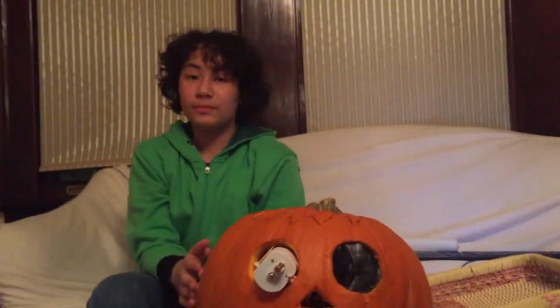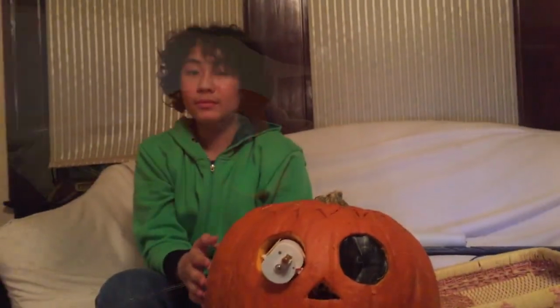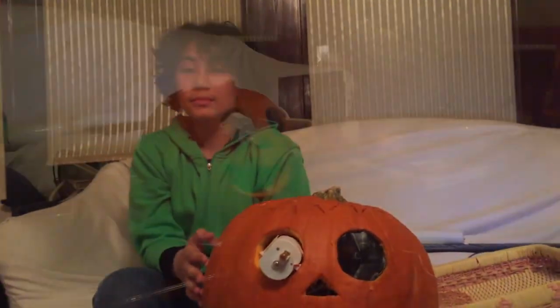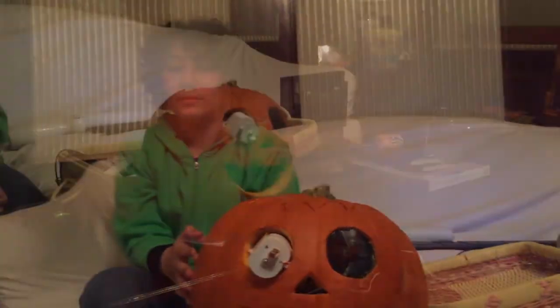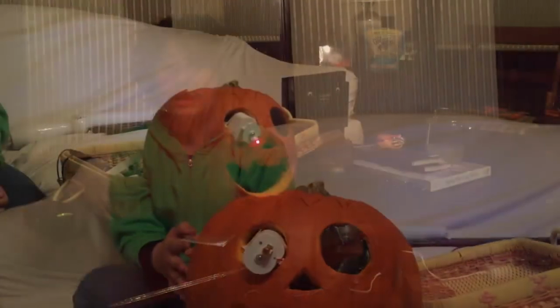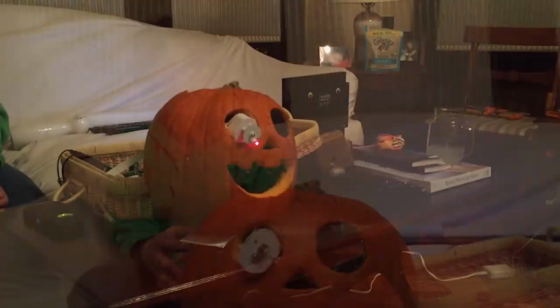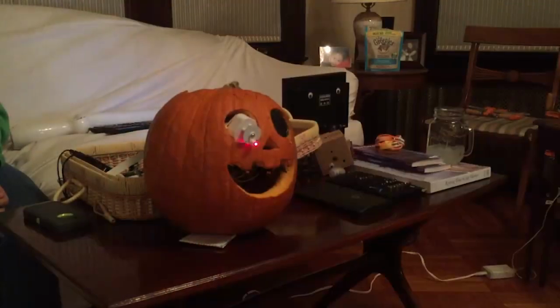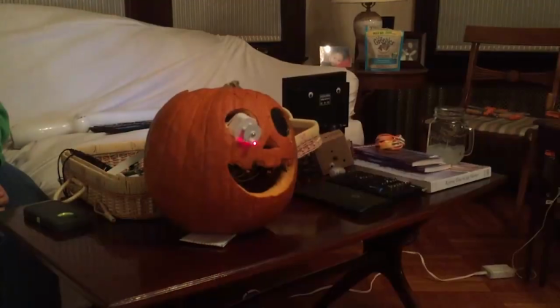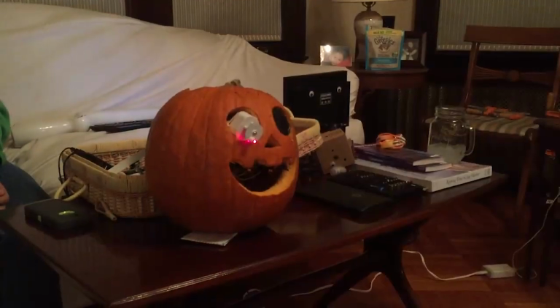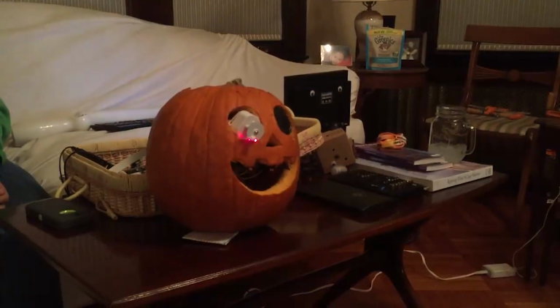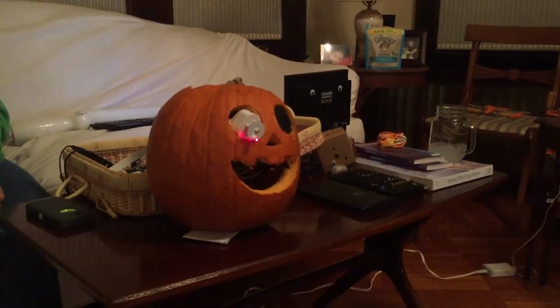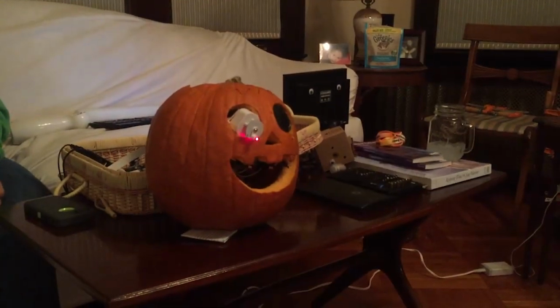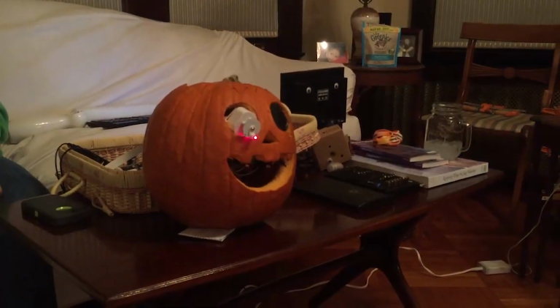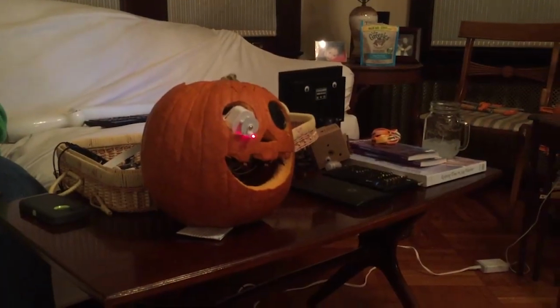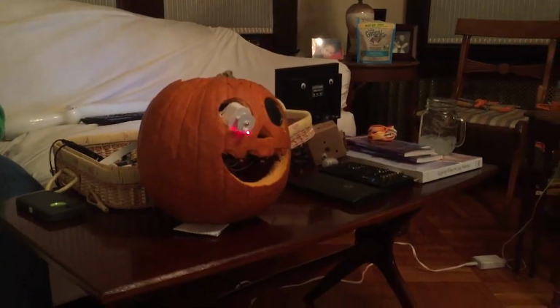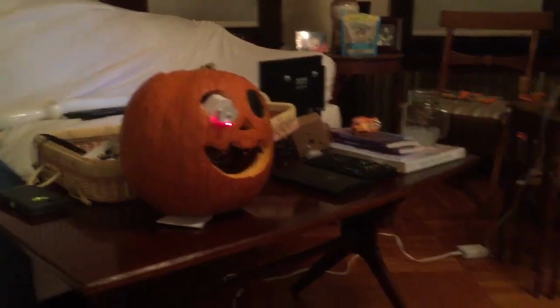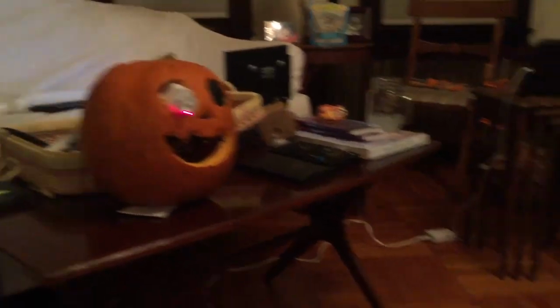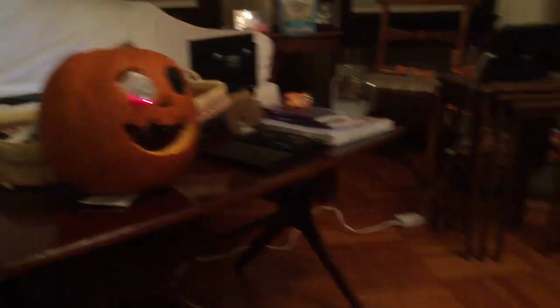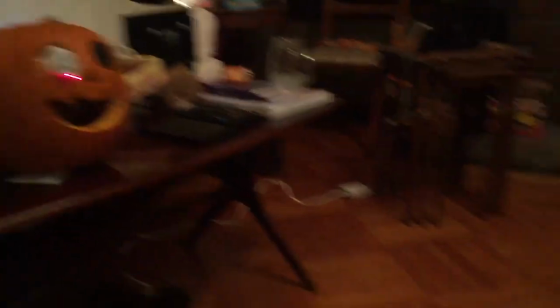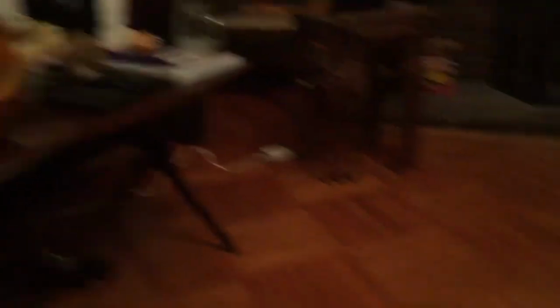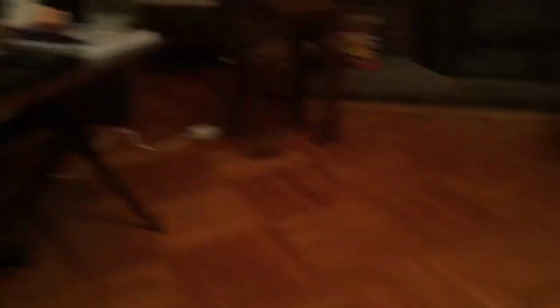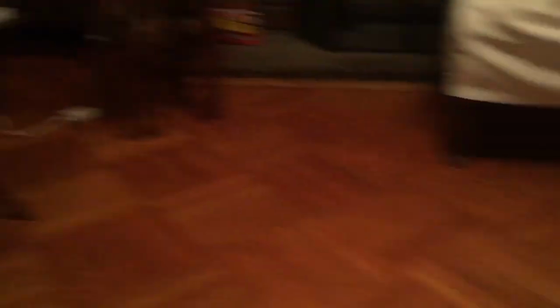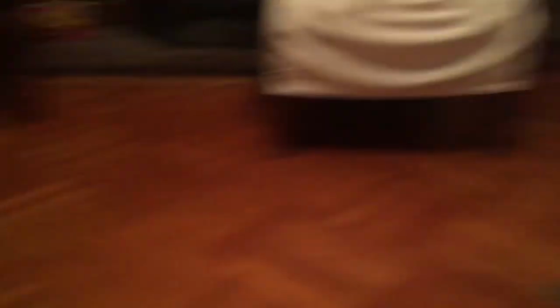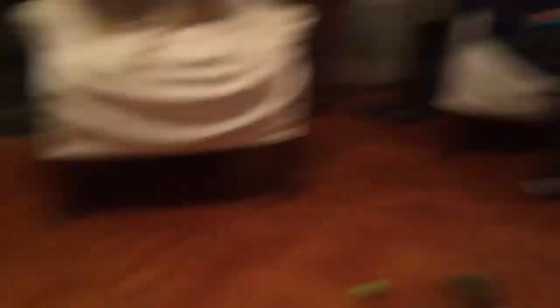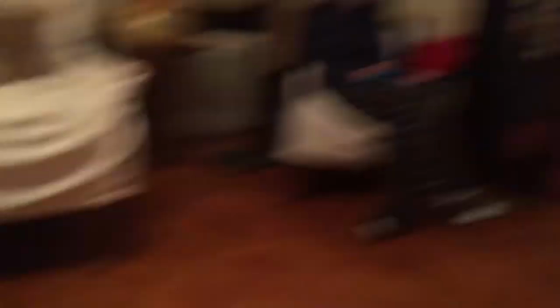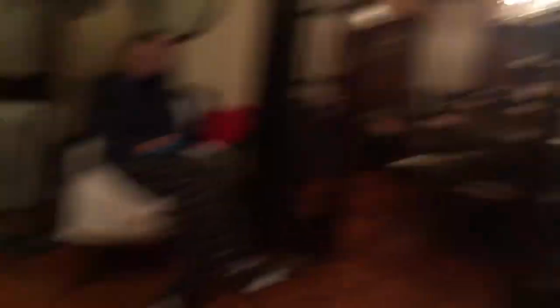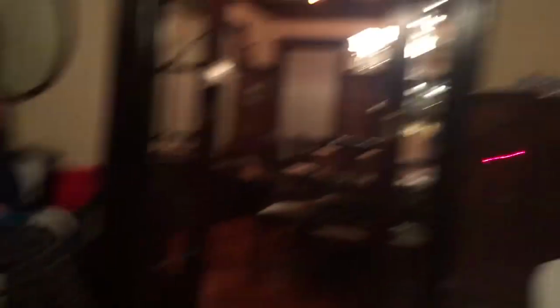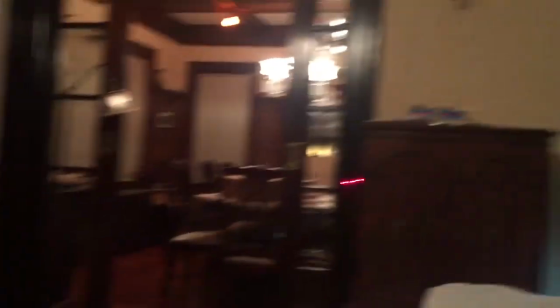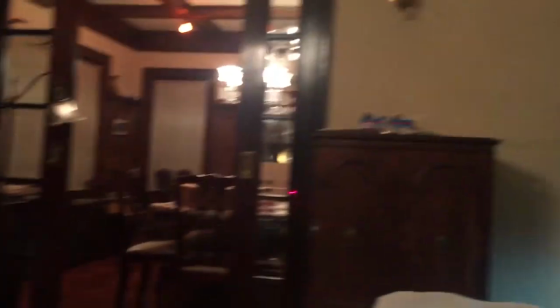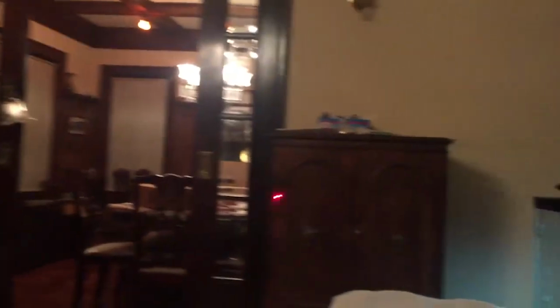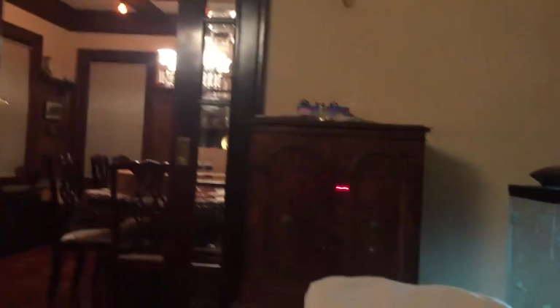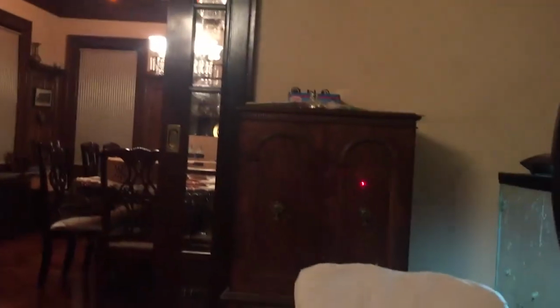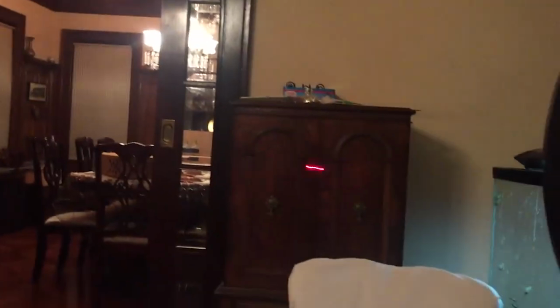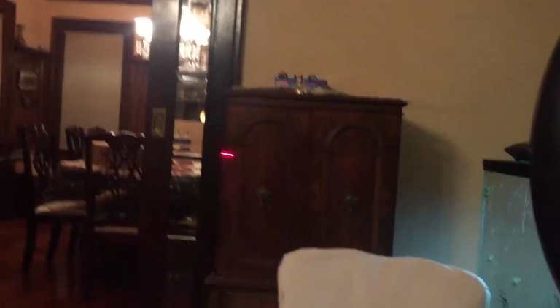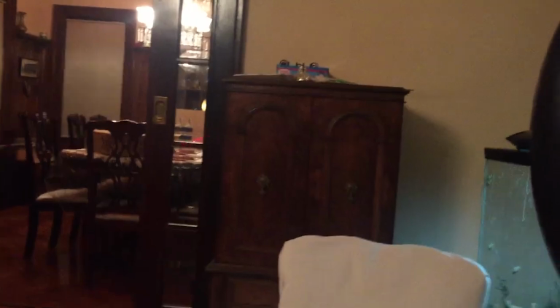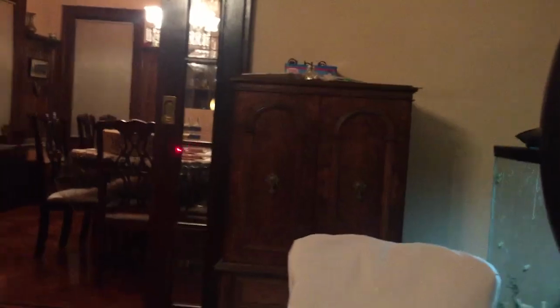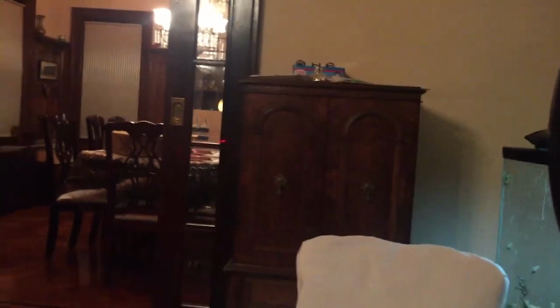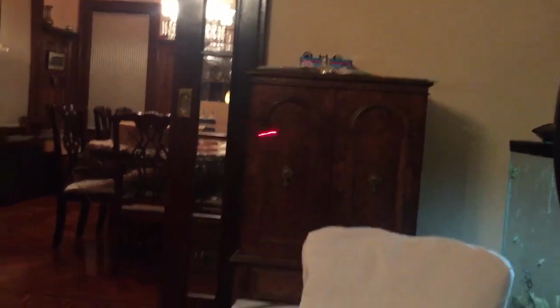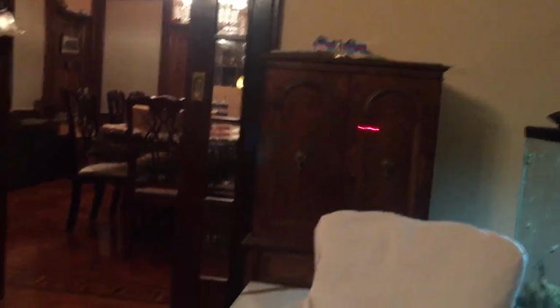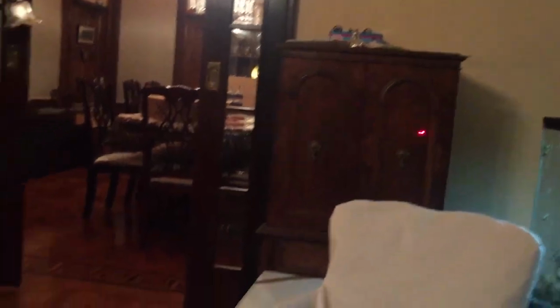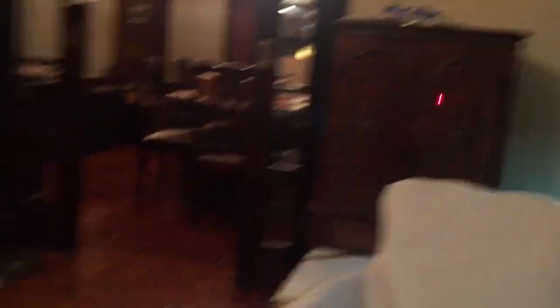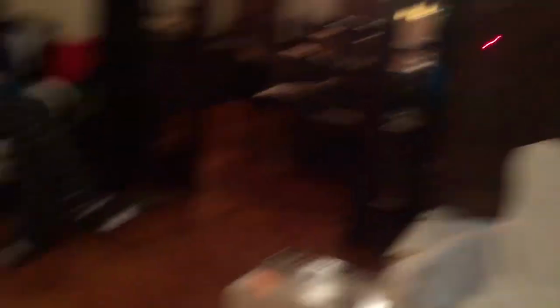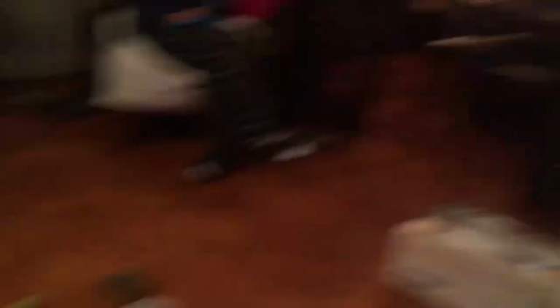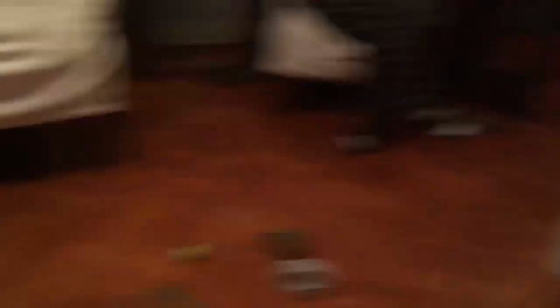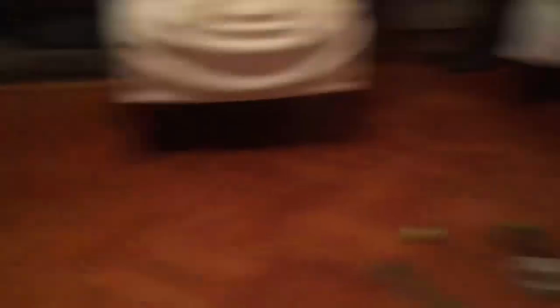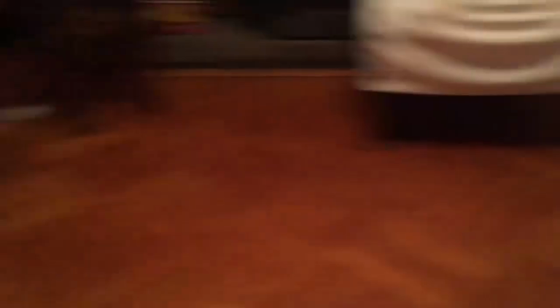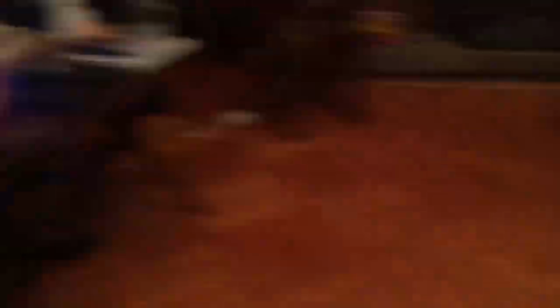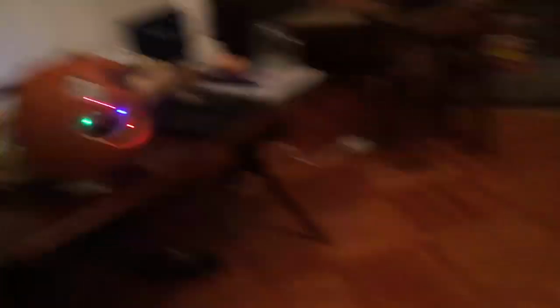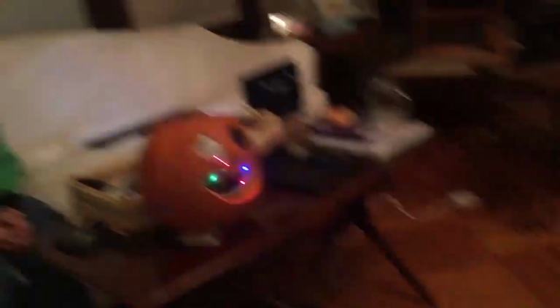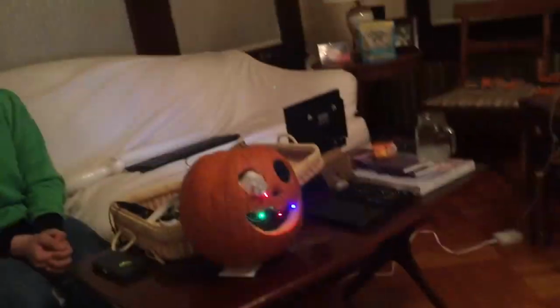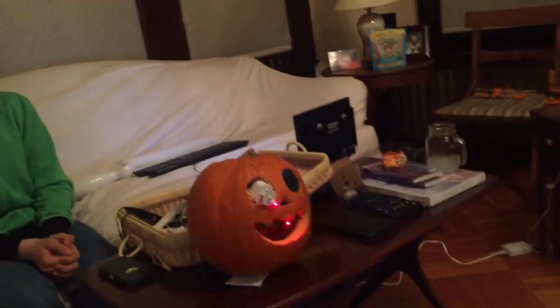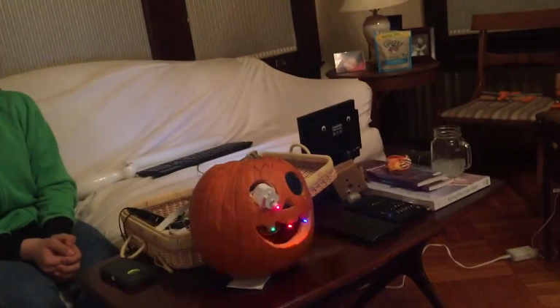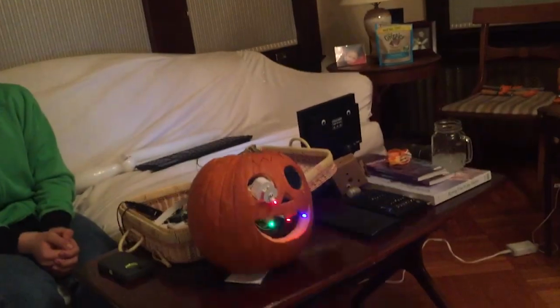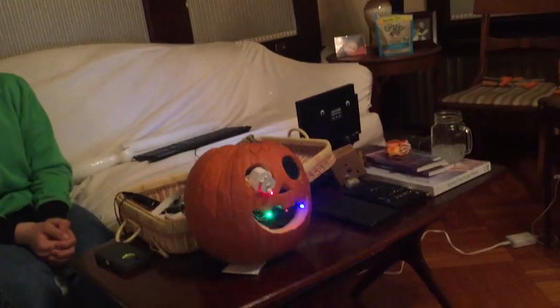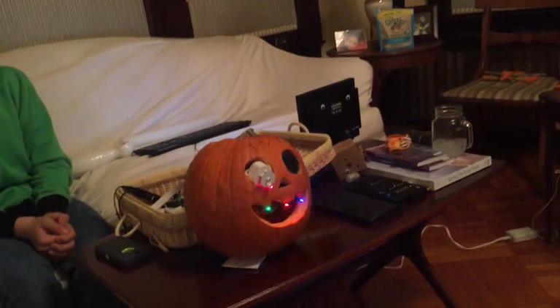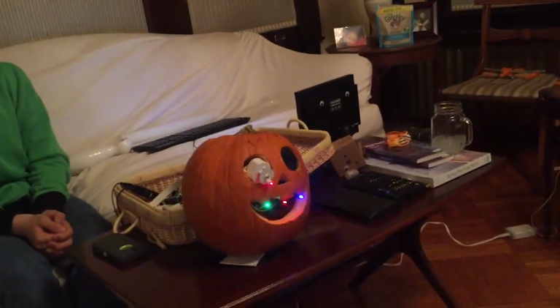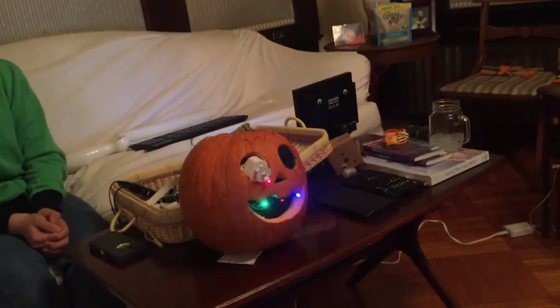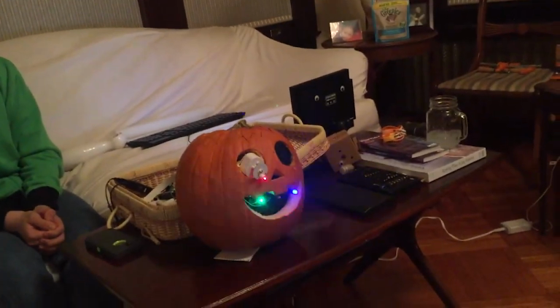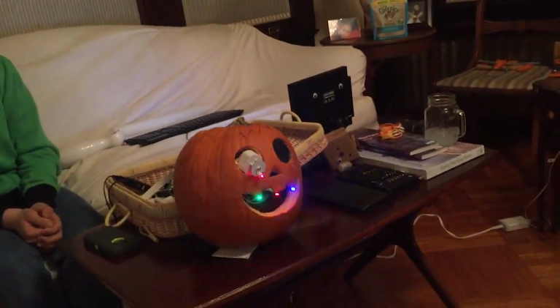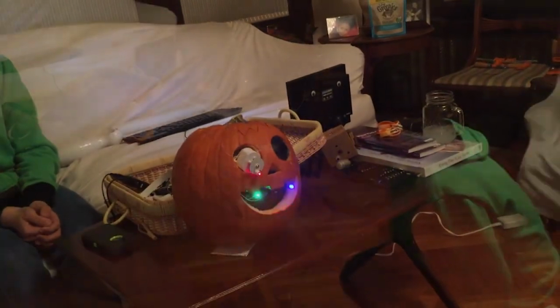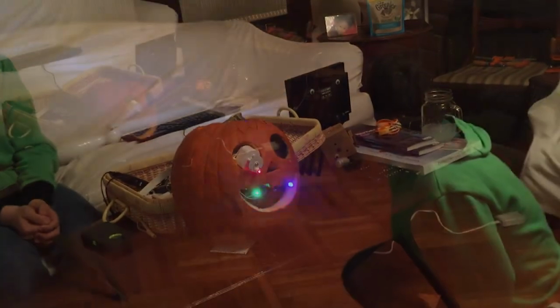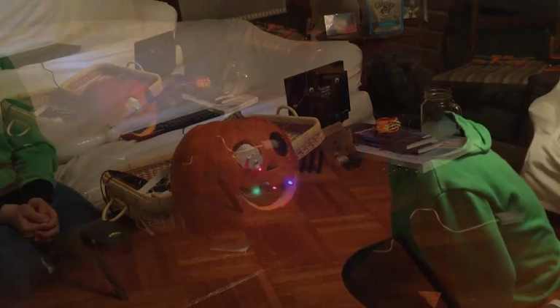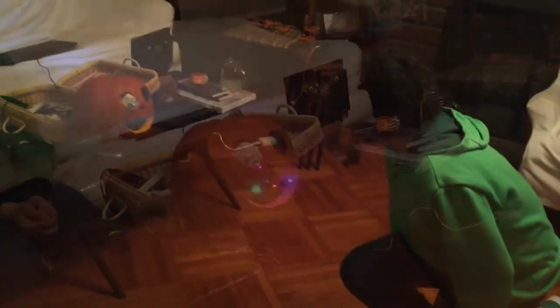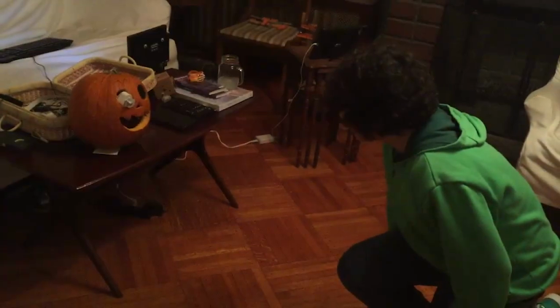Let me show you what the lasers and LEDs look like without the AI. Here's how it works with the AI.